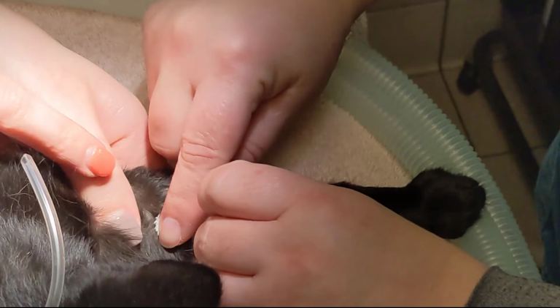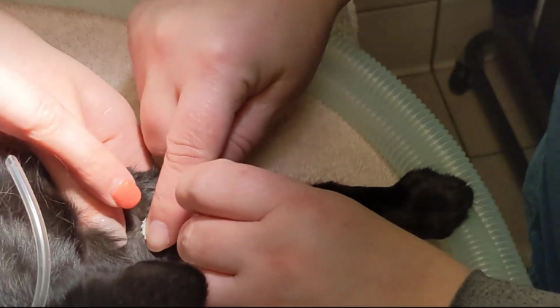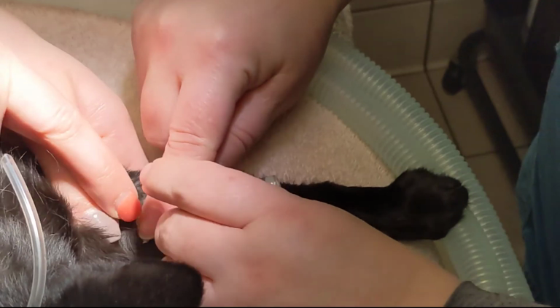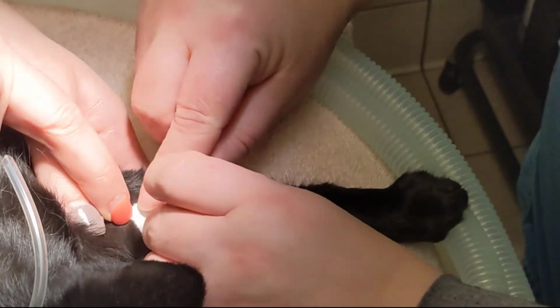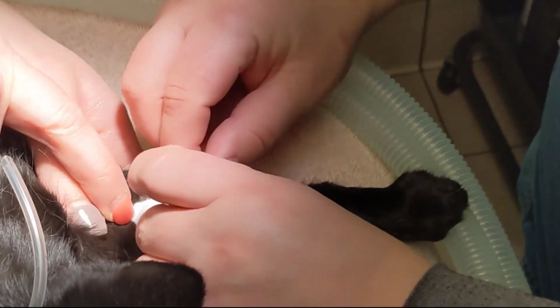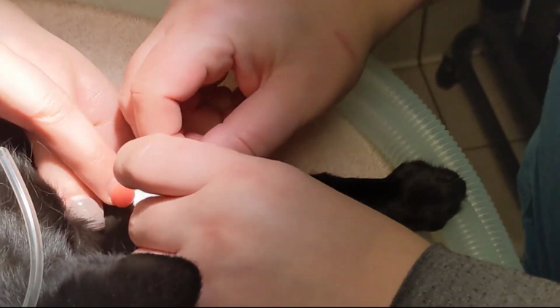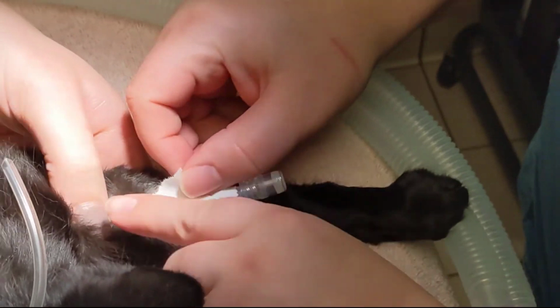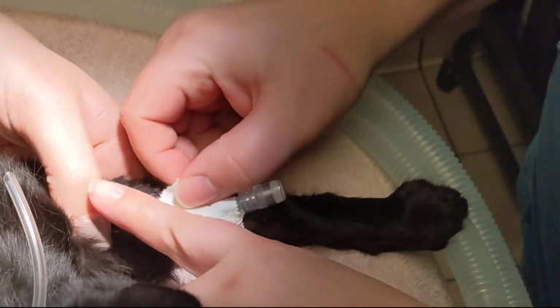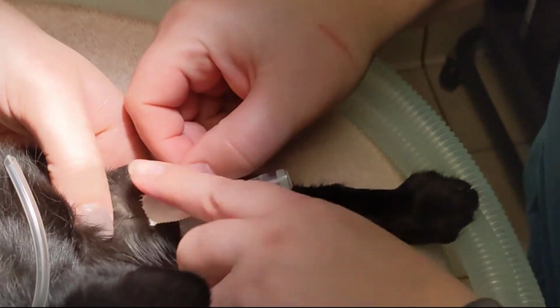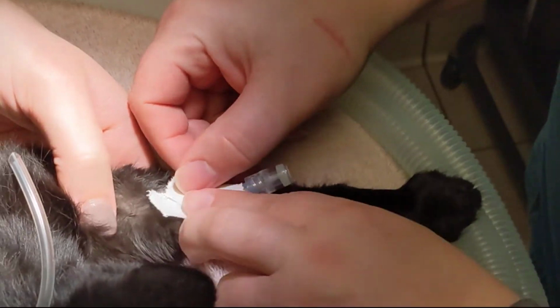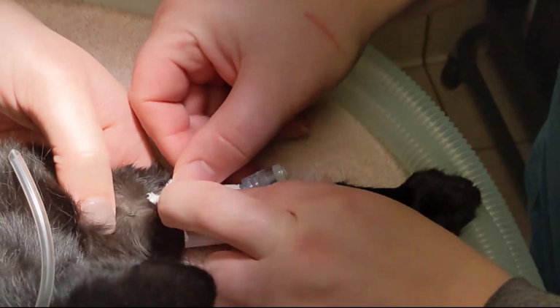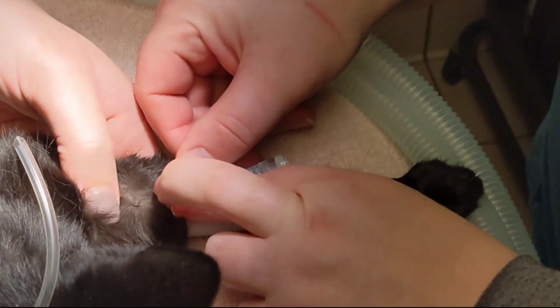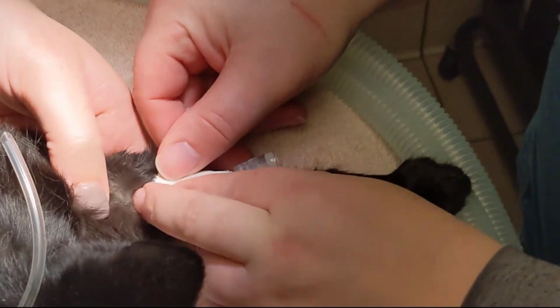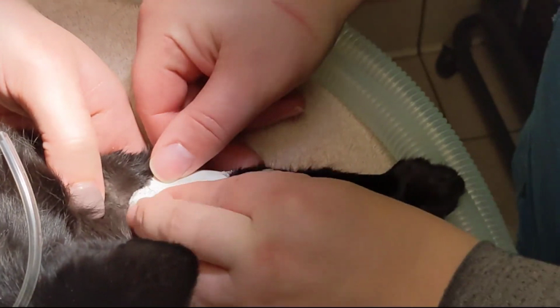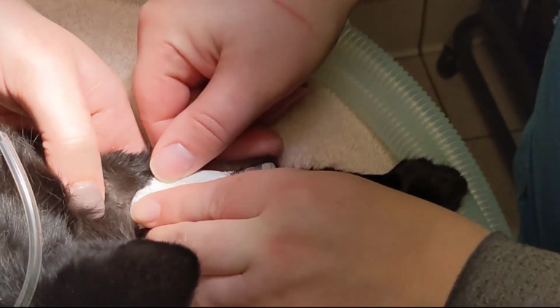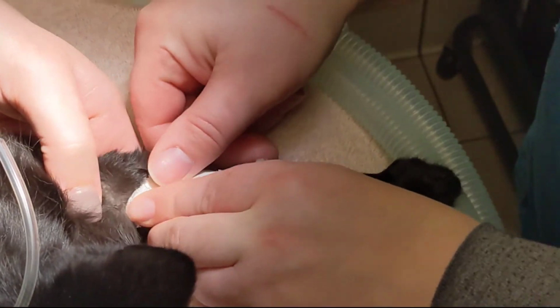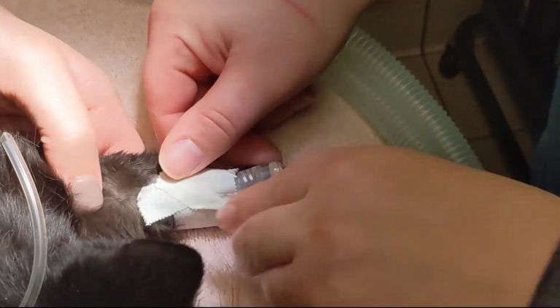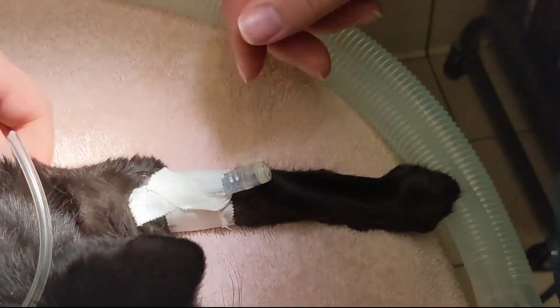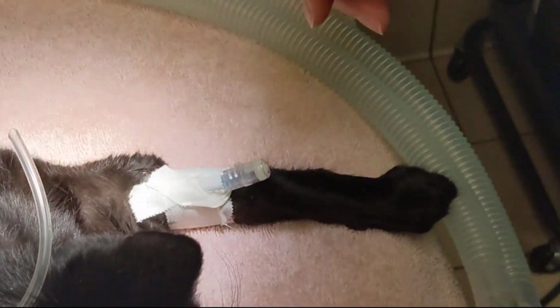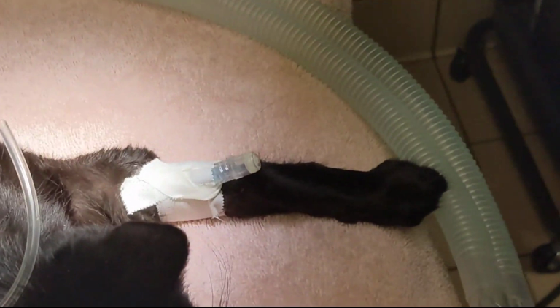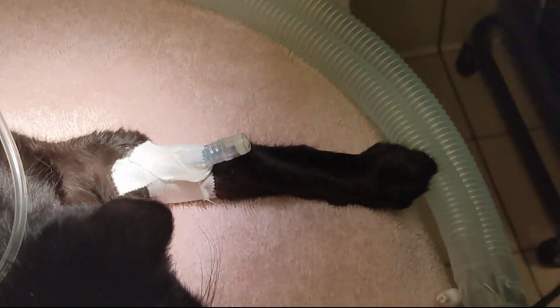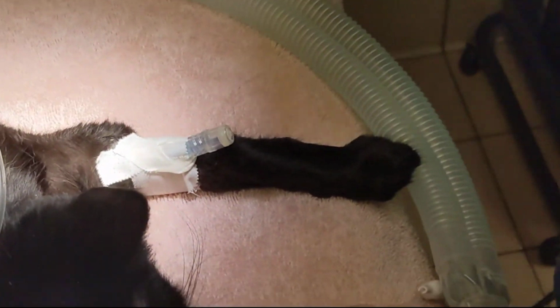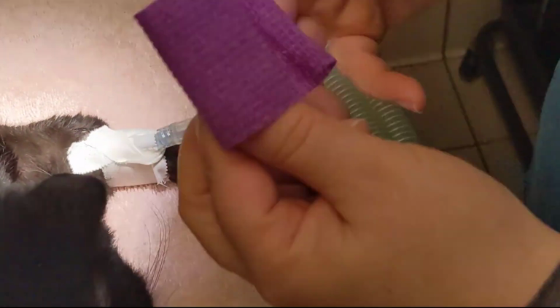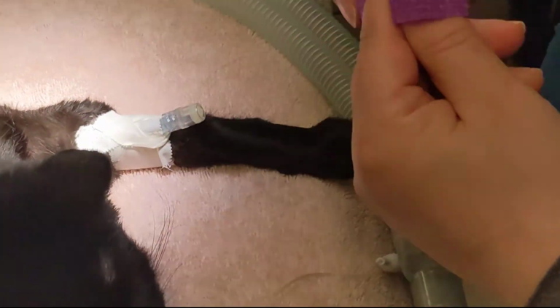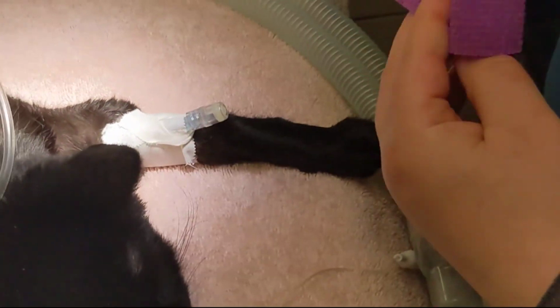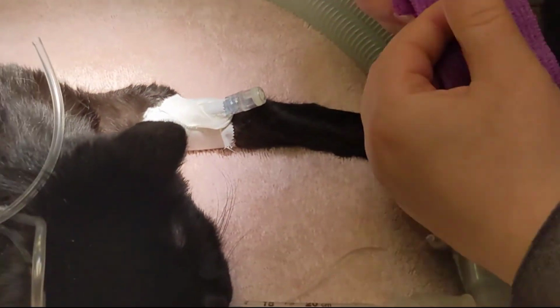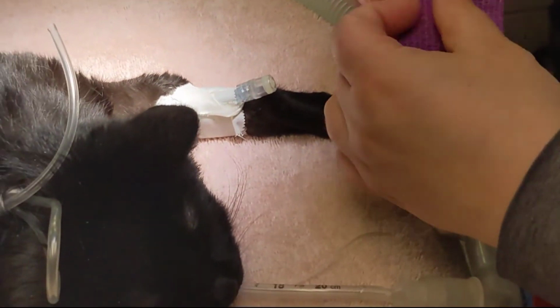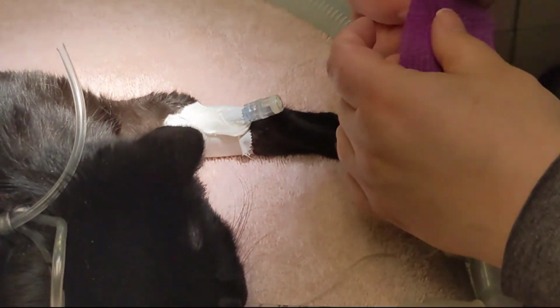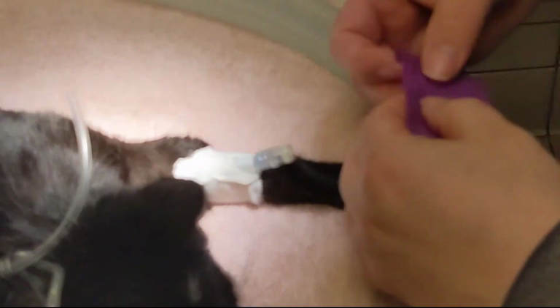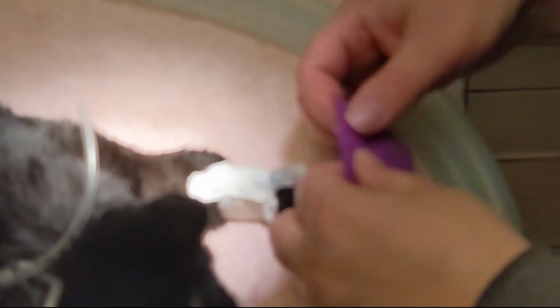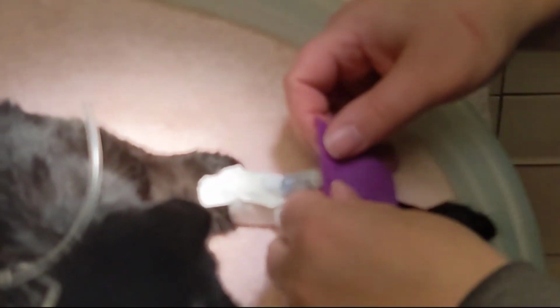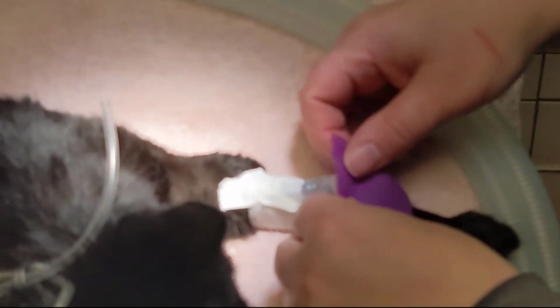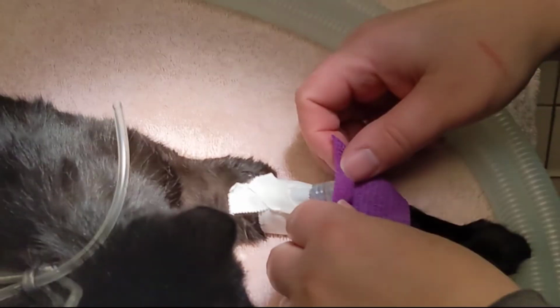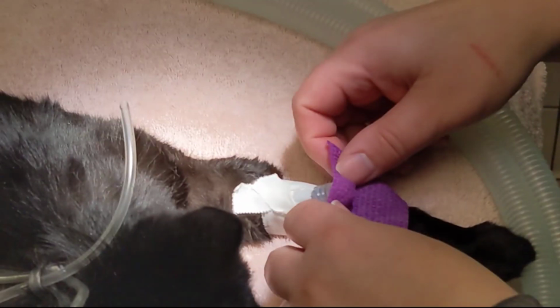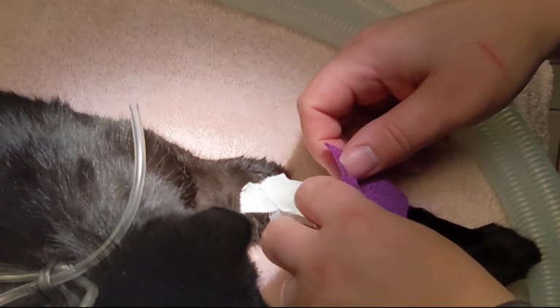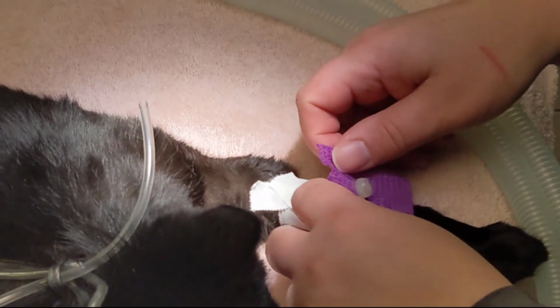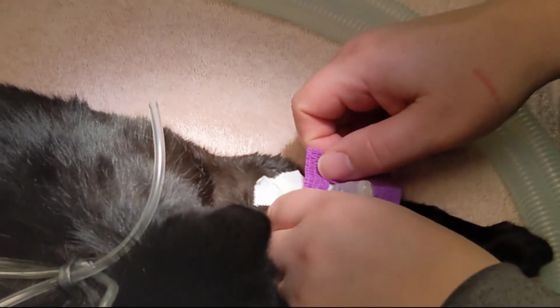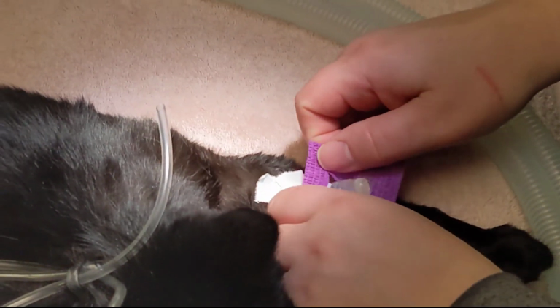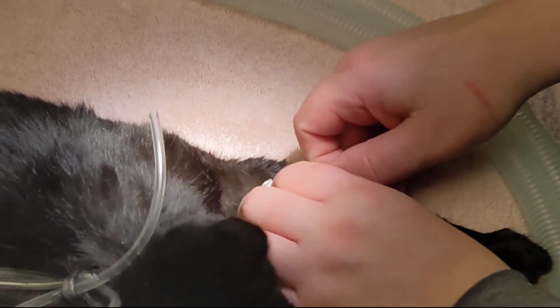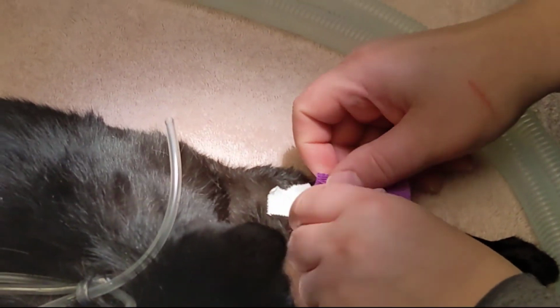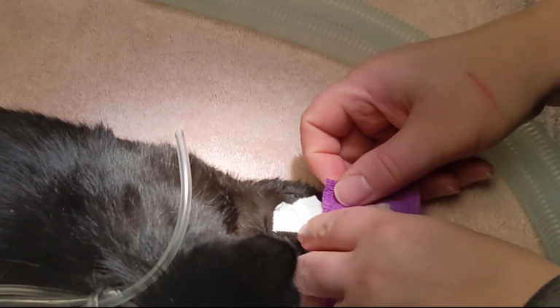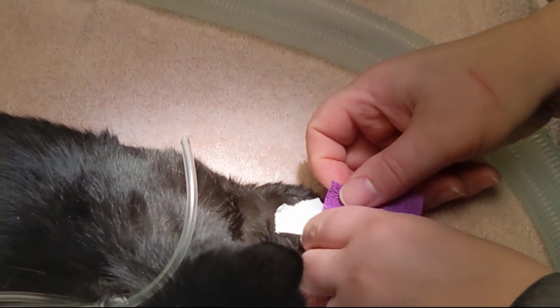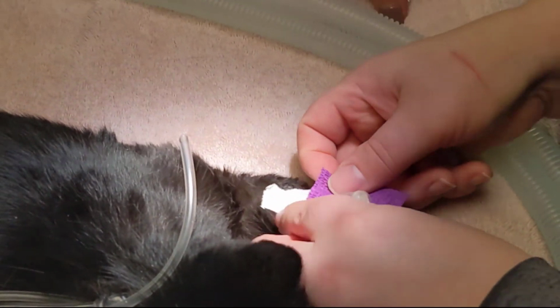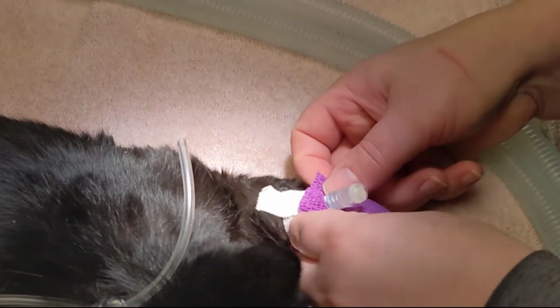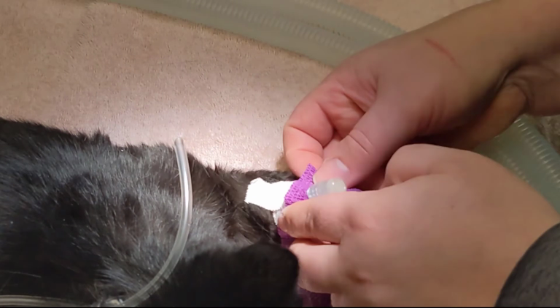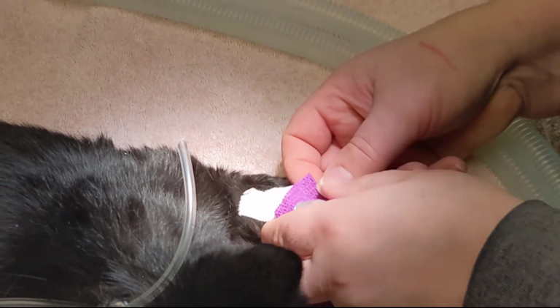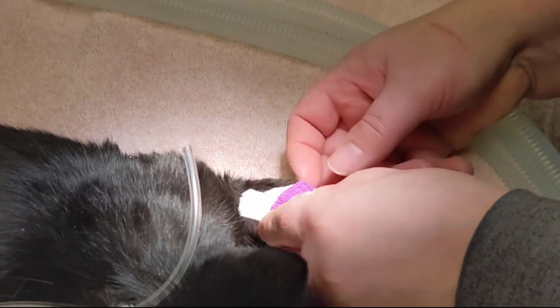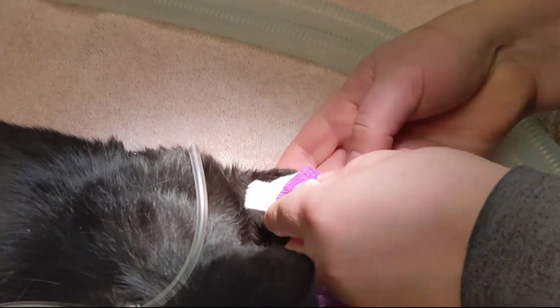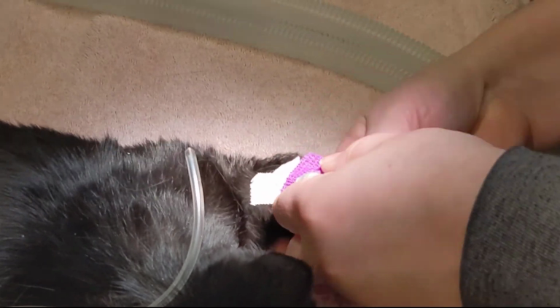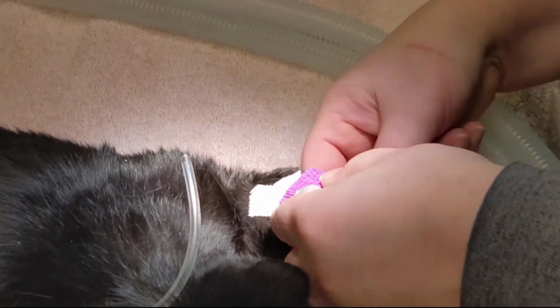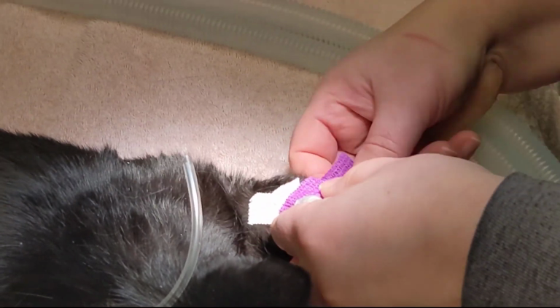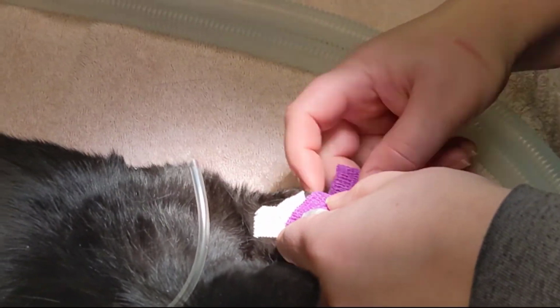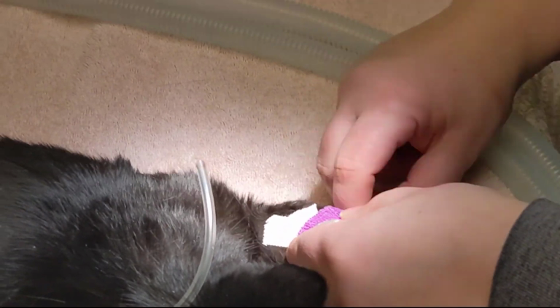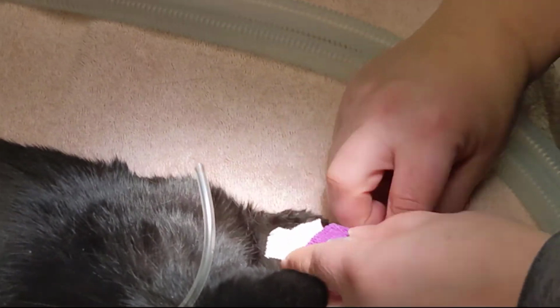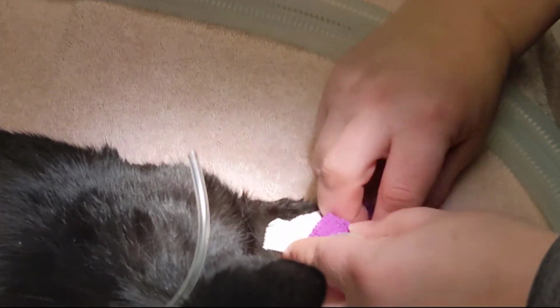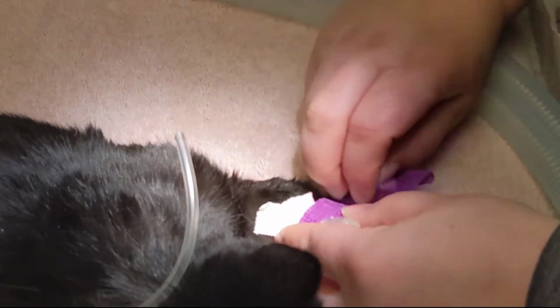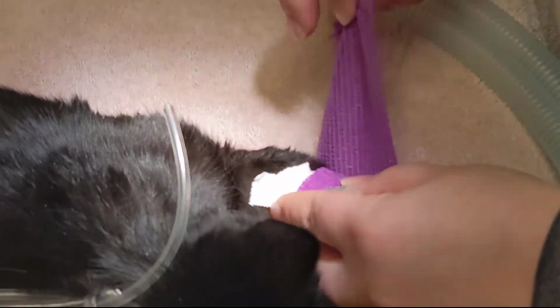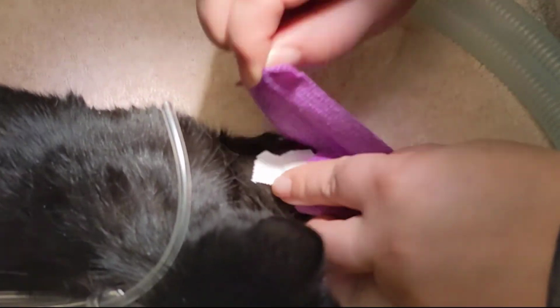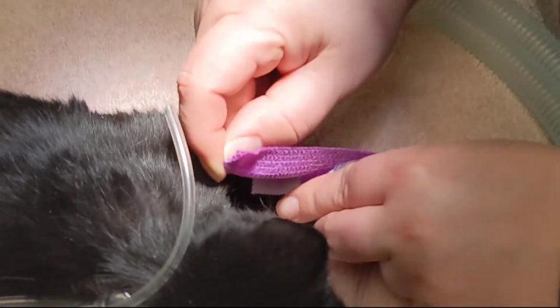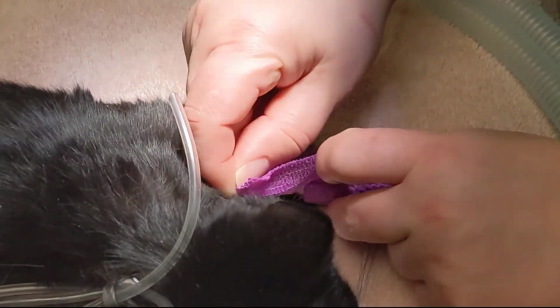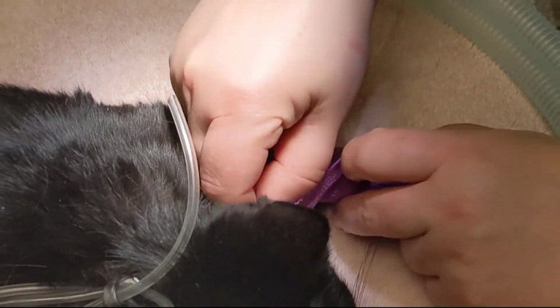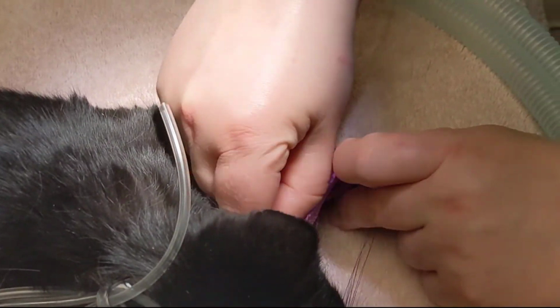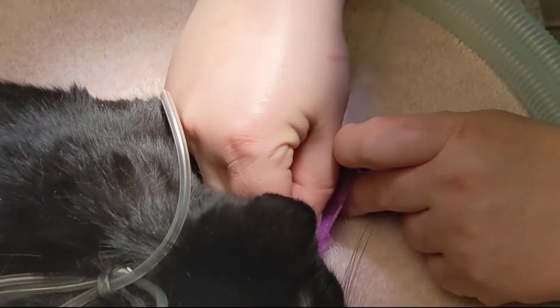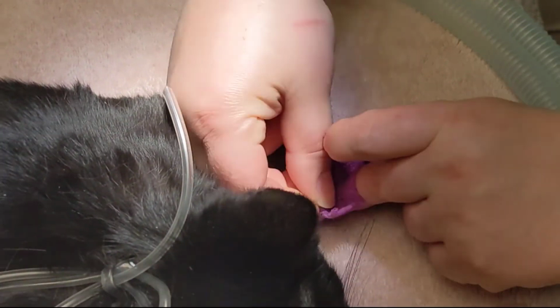If the catheter is not successfully placed, remove the catheter and try again farther up in the vein or on the animal's other front leg.